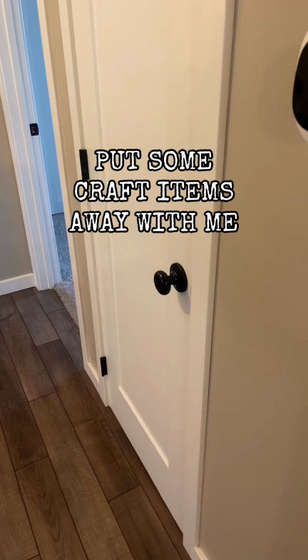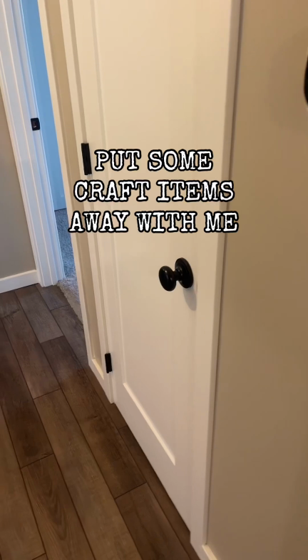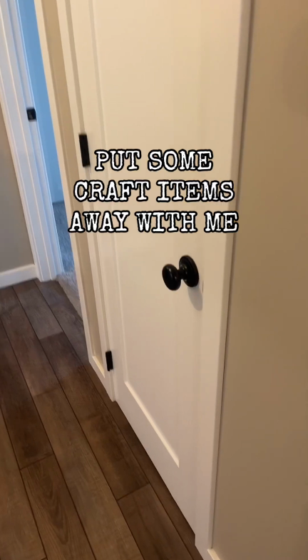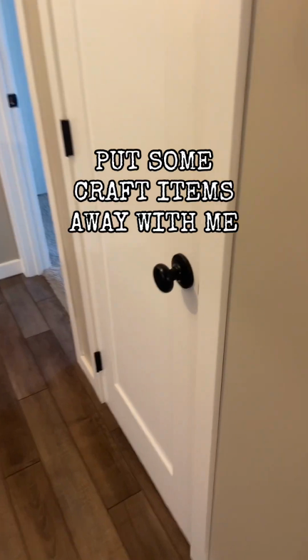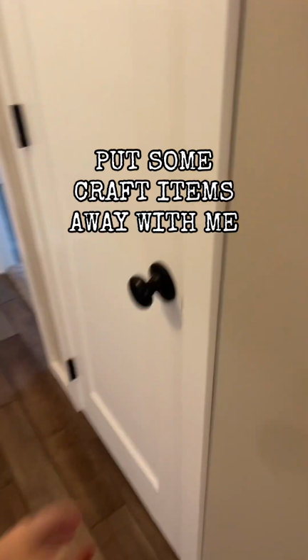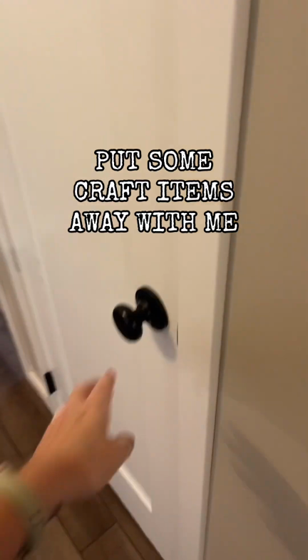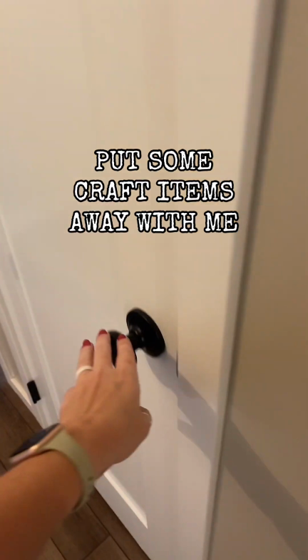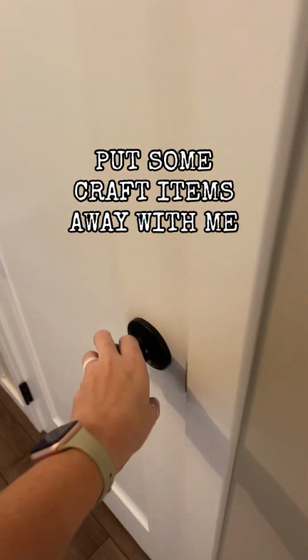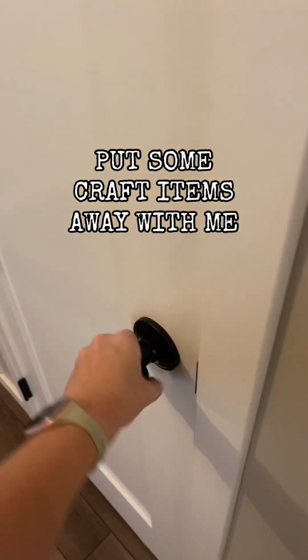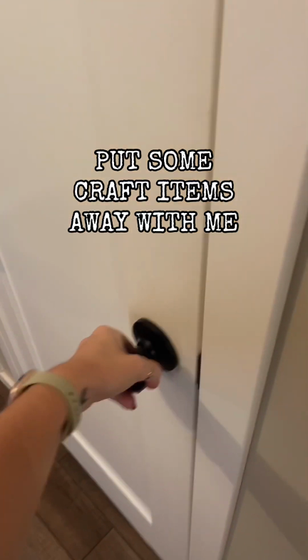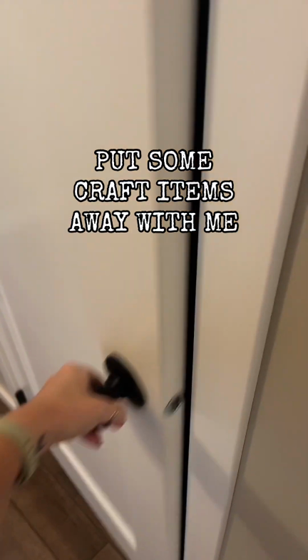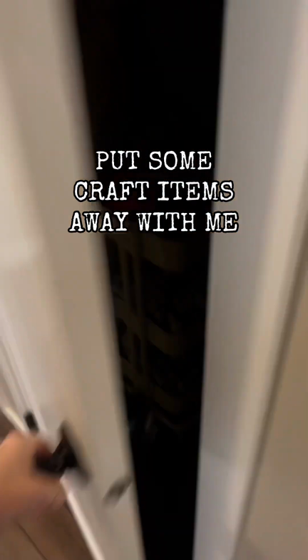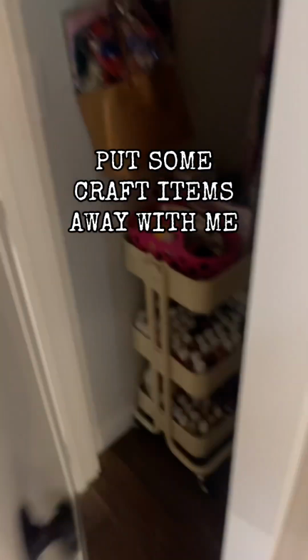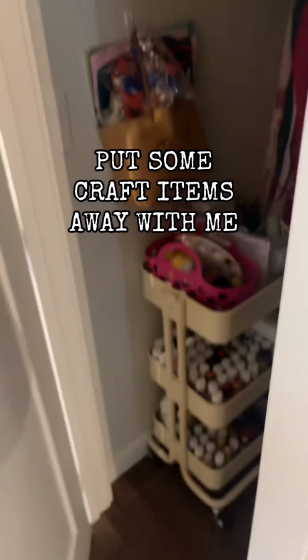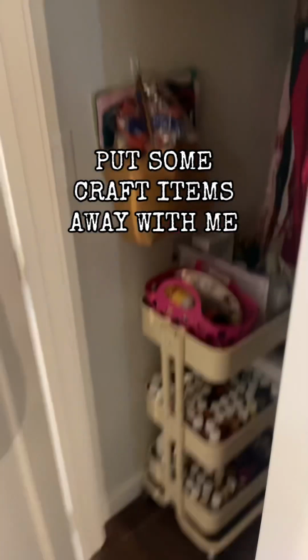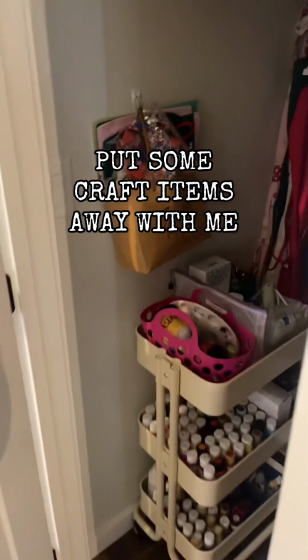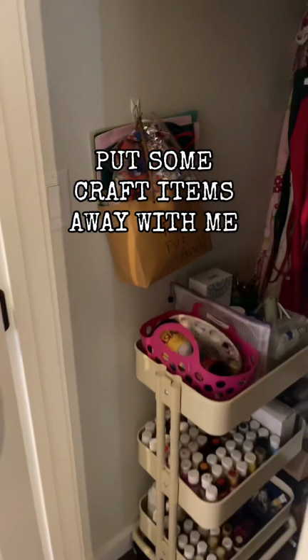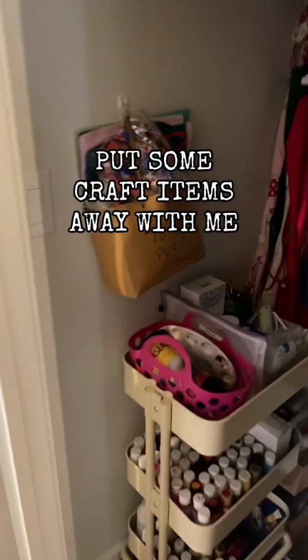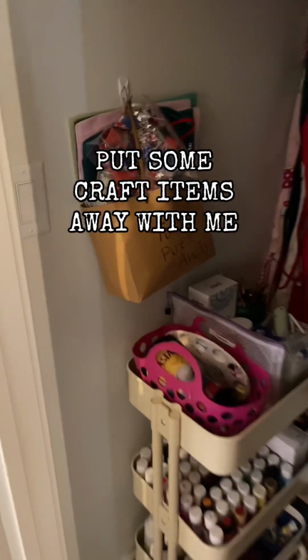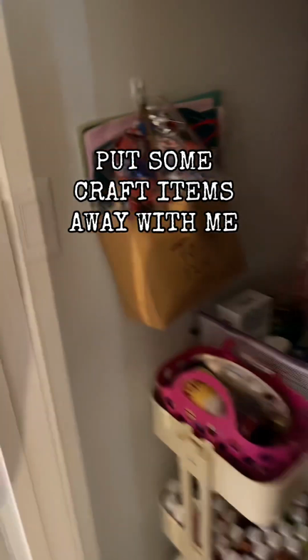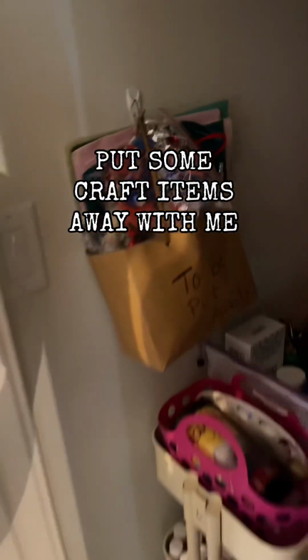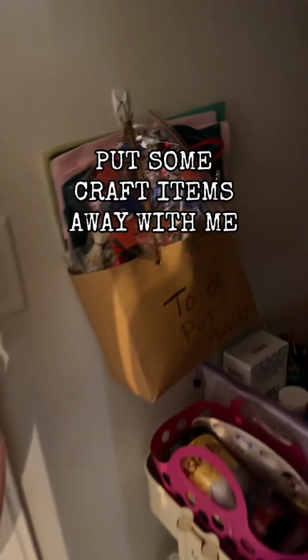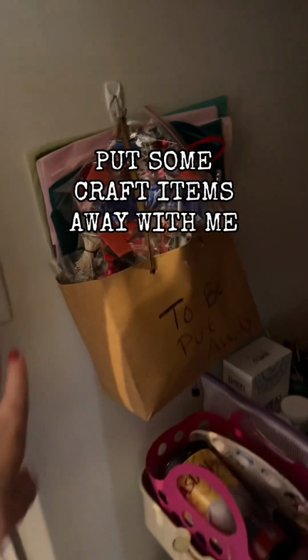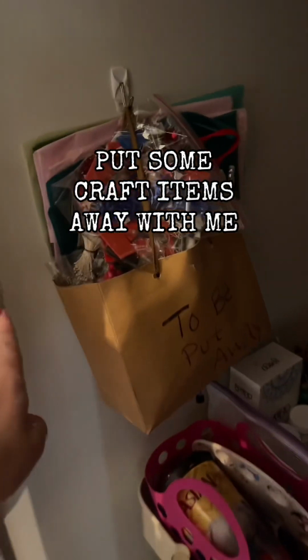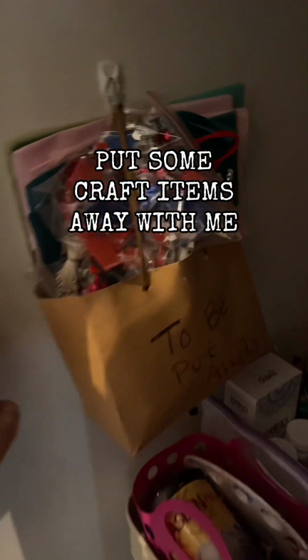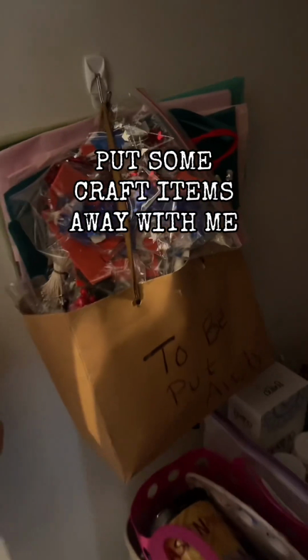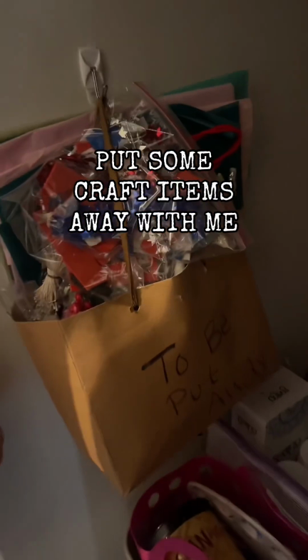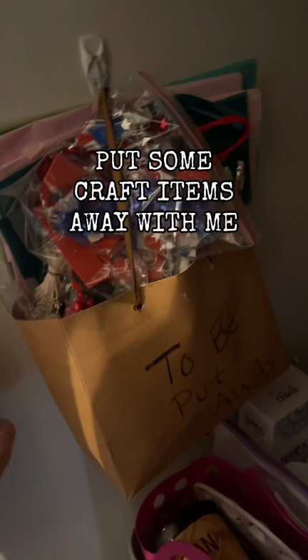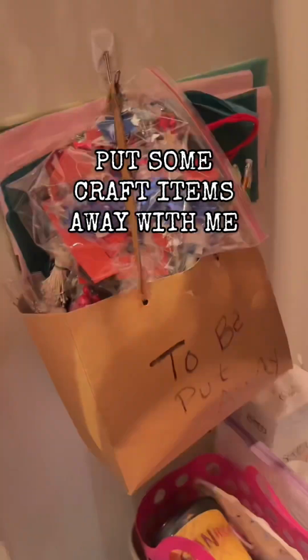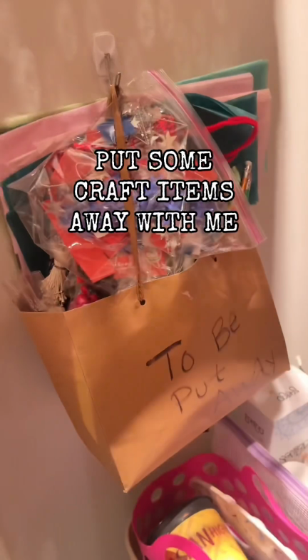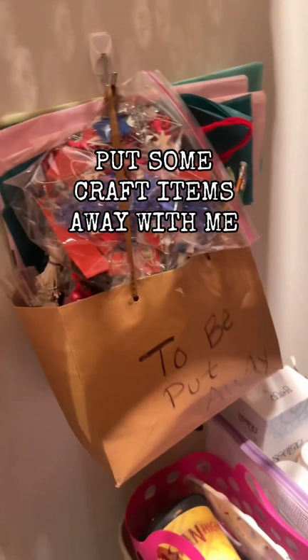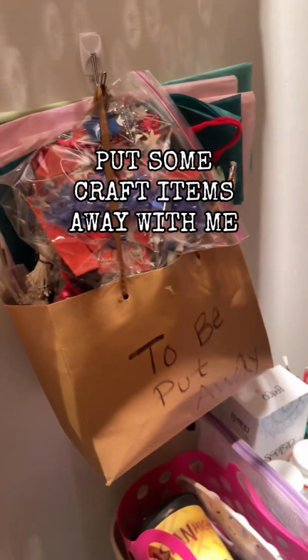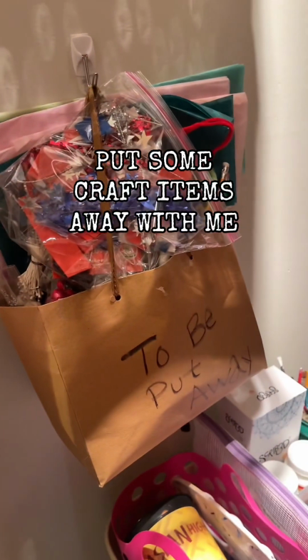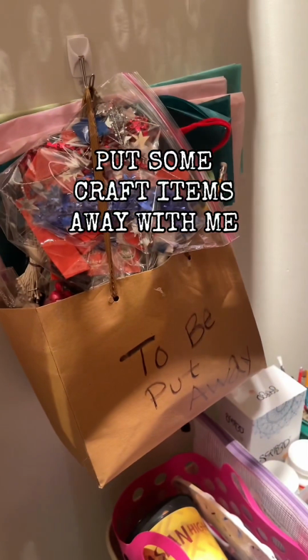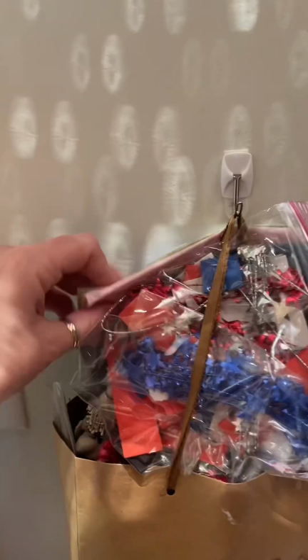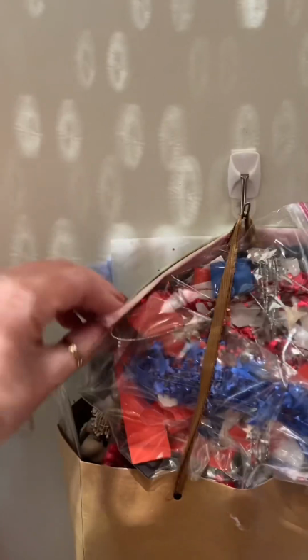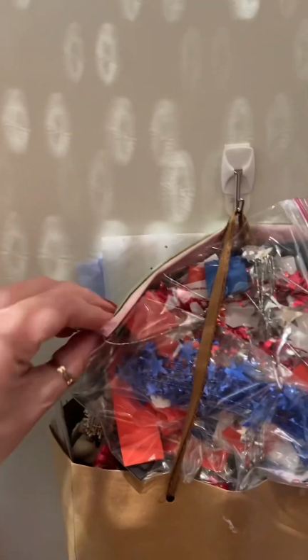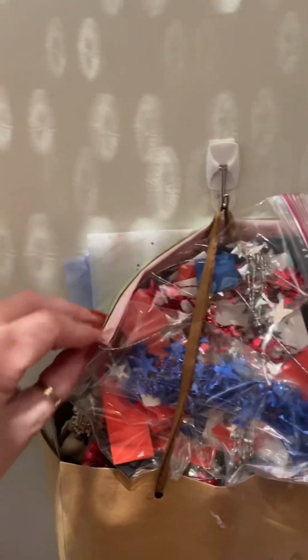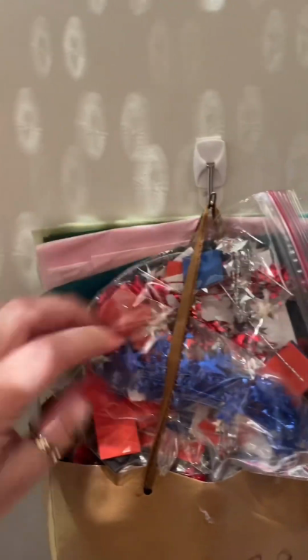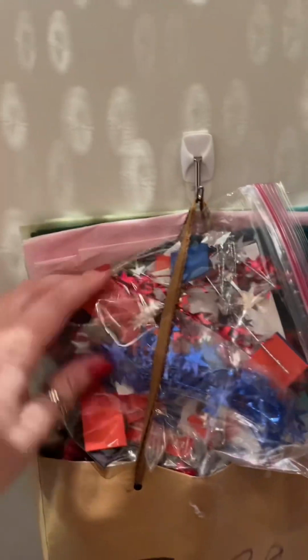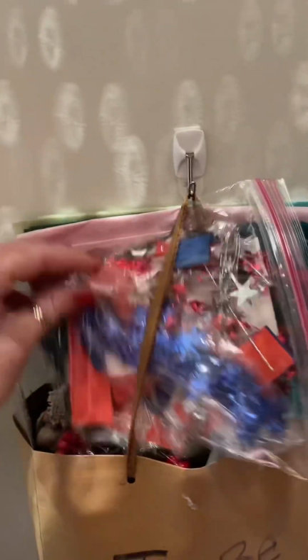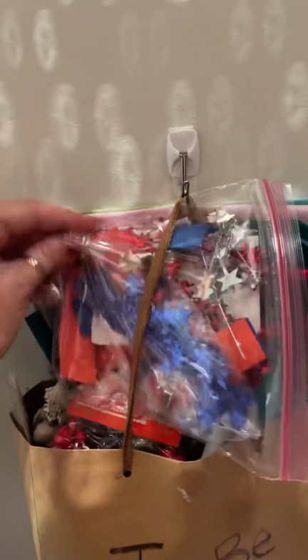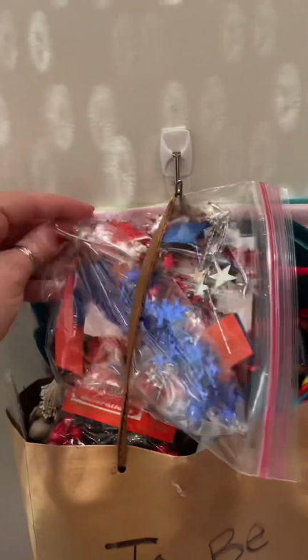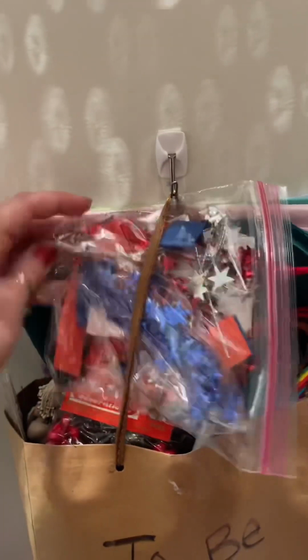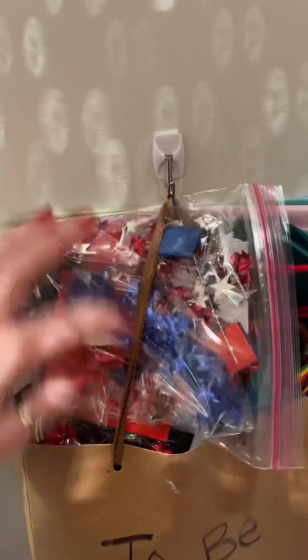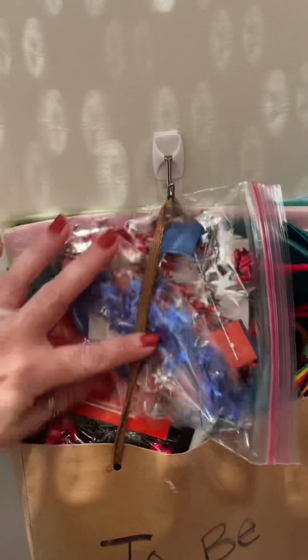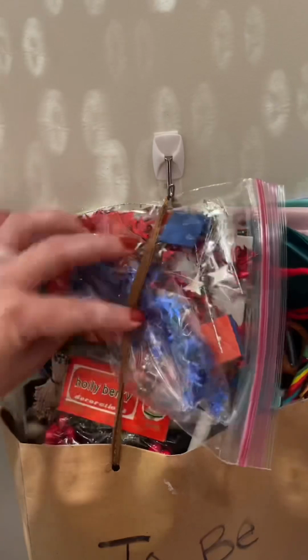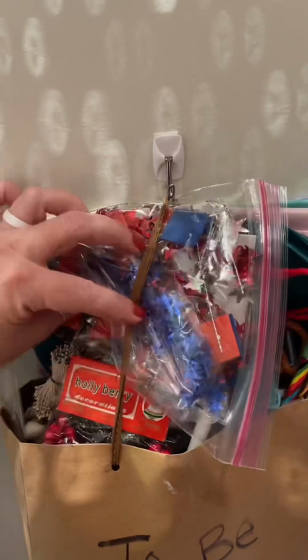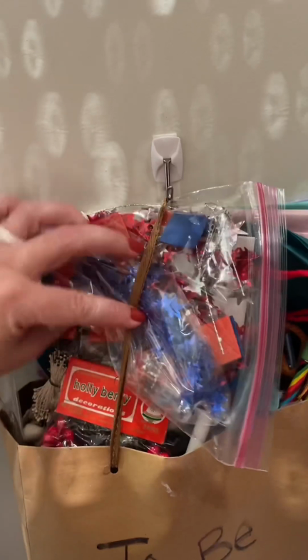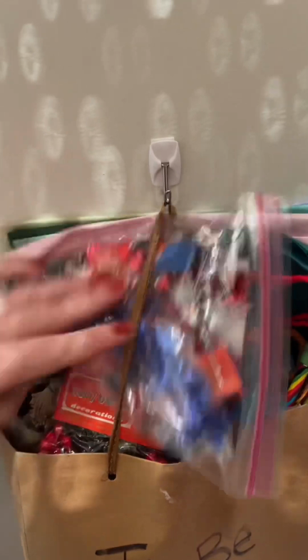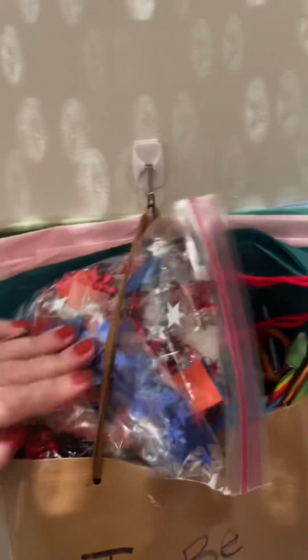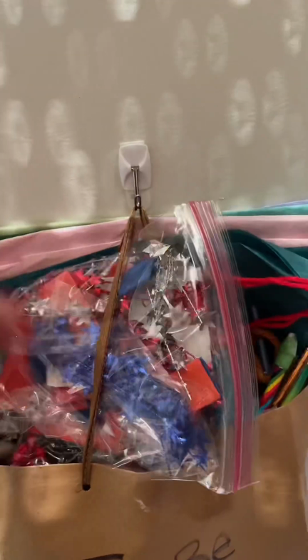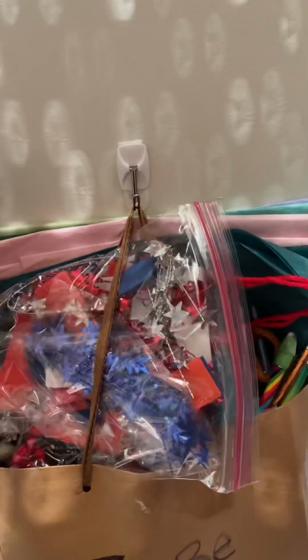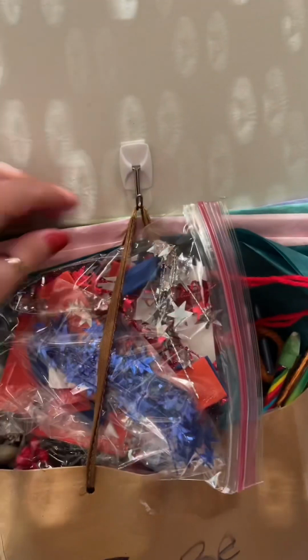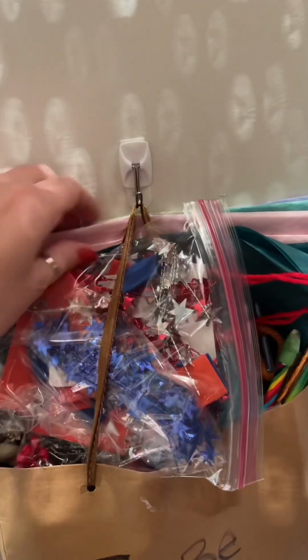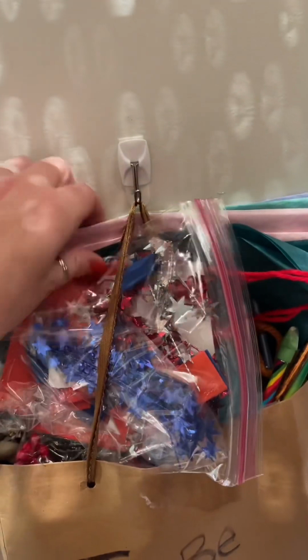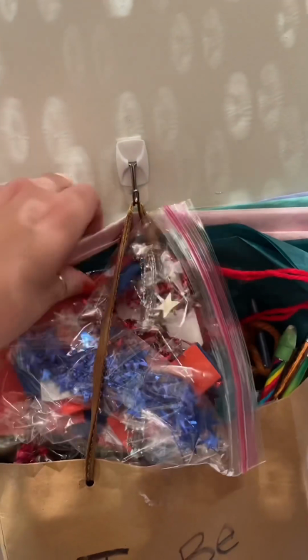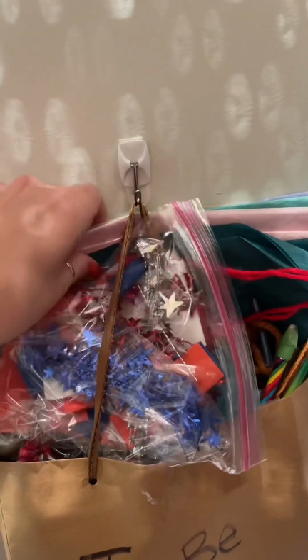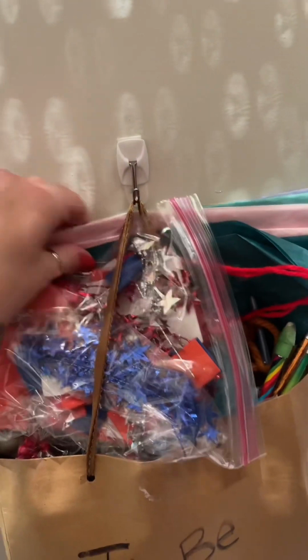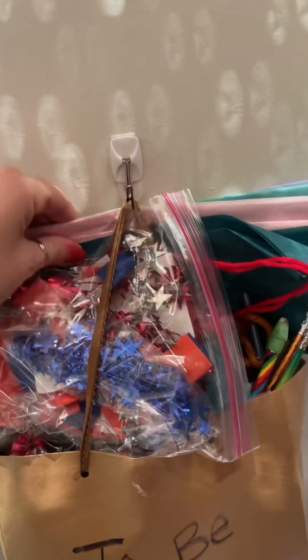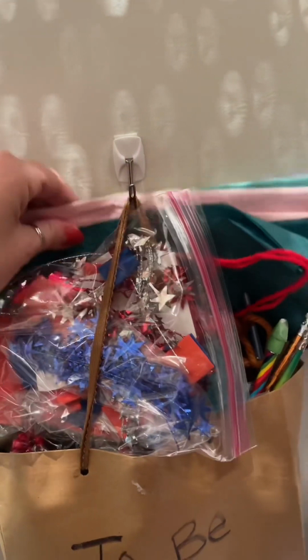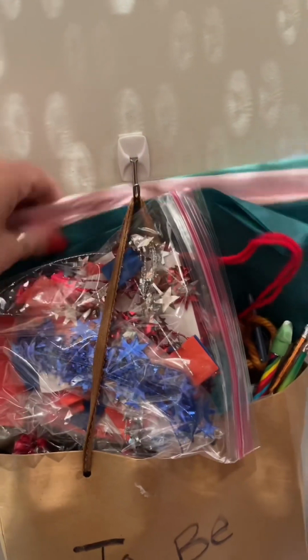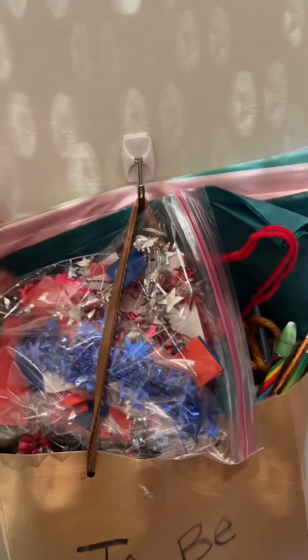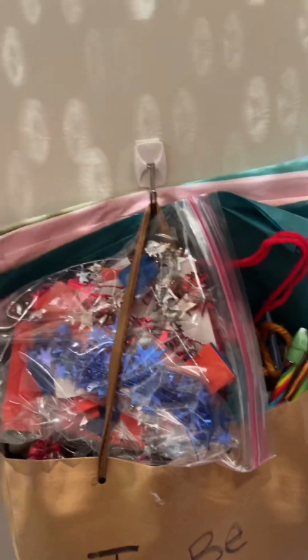Put some craft finds away with me. As you guys know, in my craft closet I have a 'to be put away' bag and it's really full, so let's put it away.